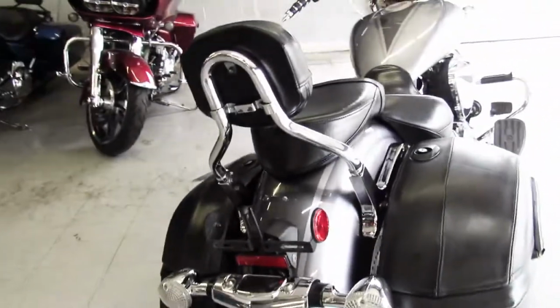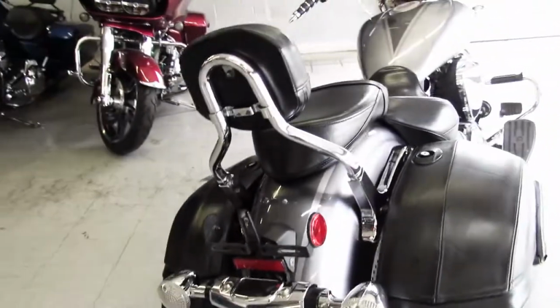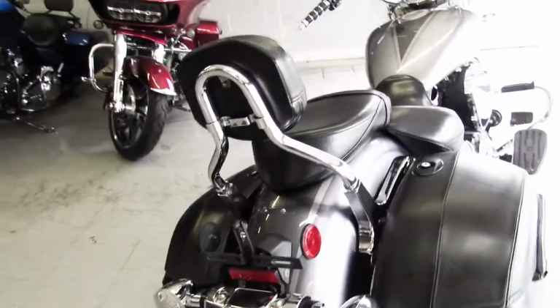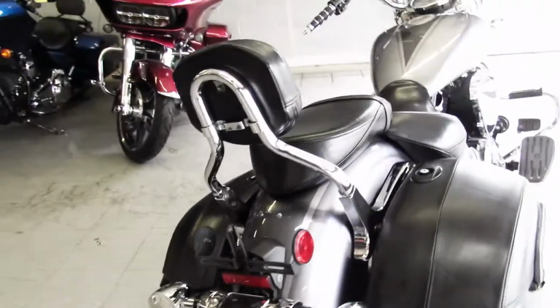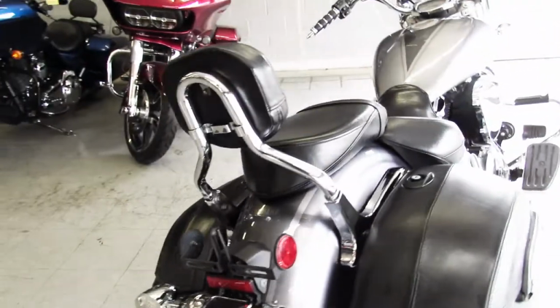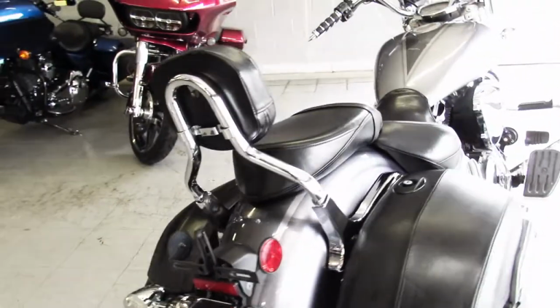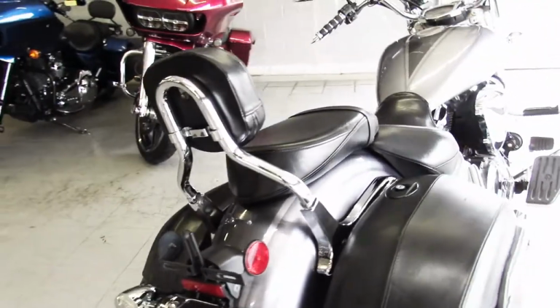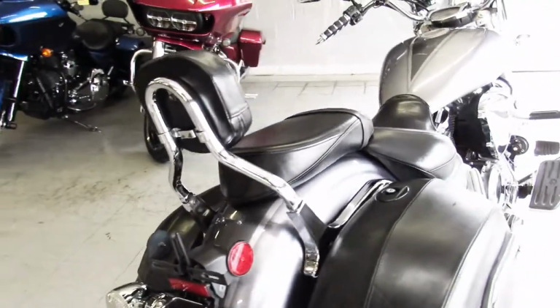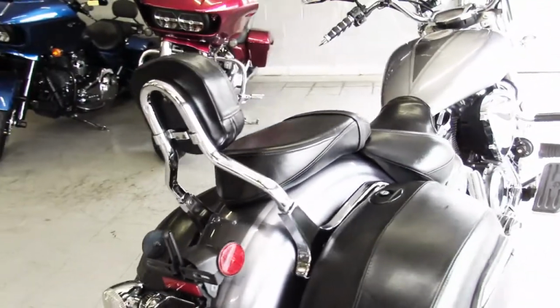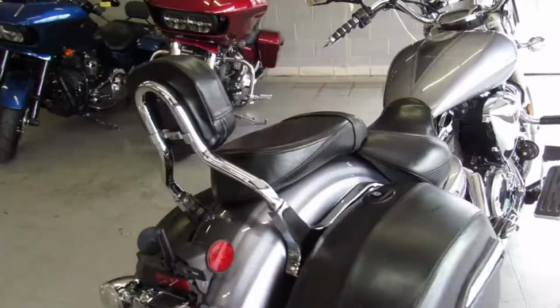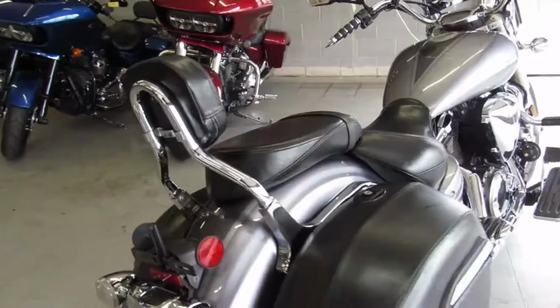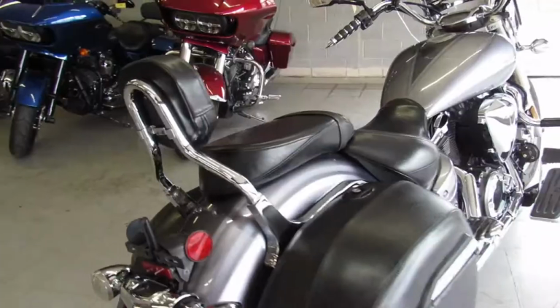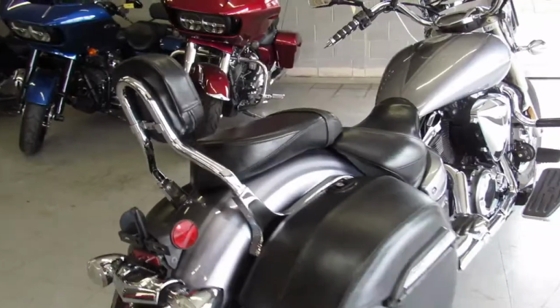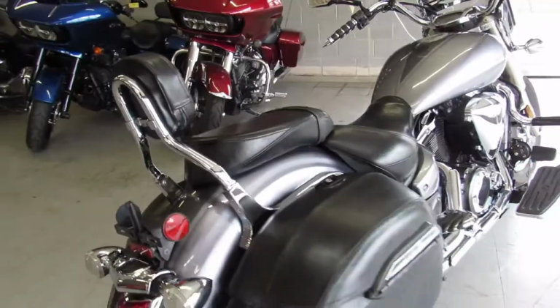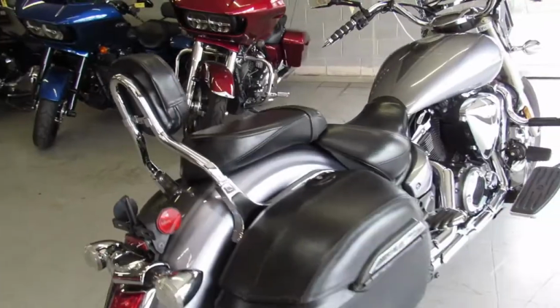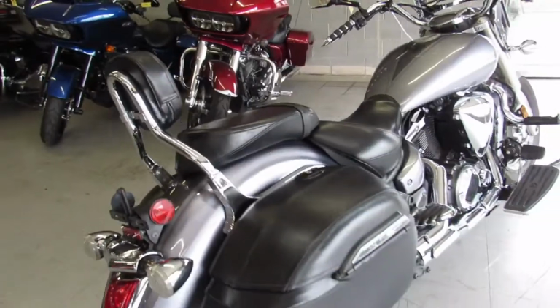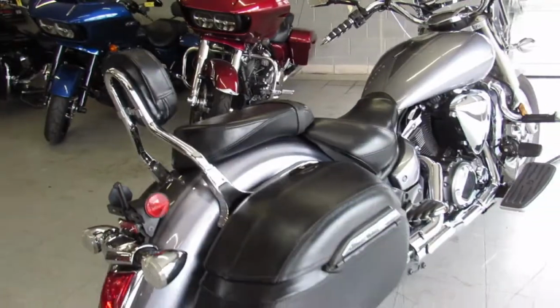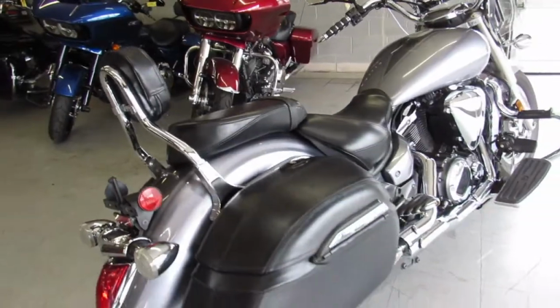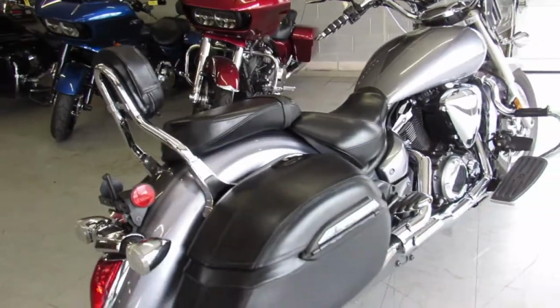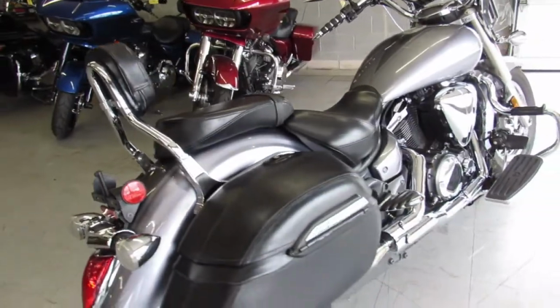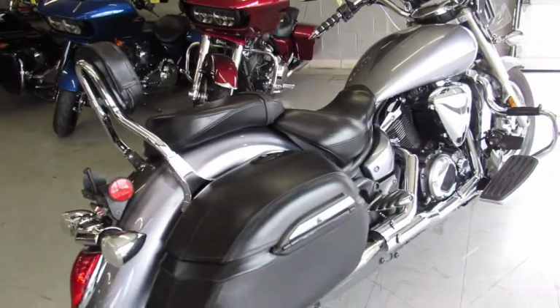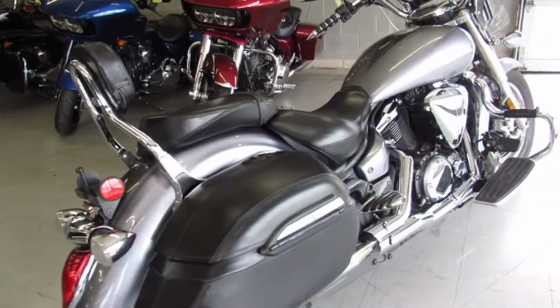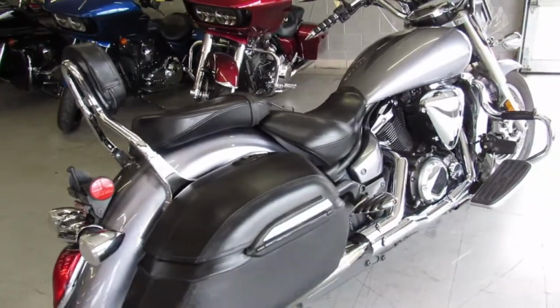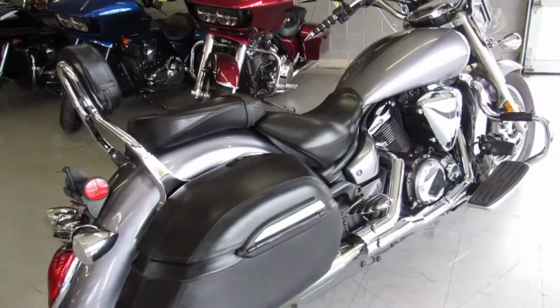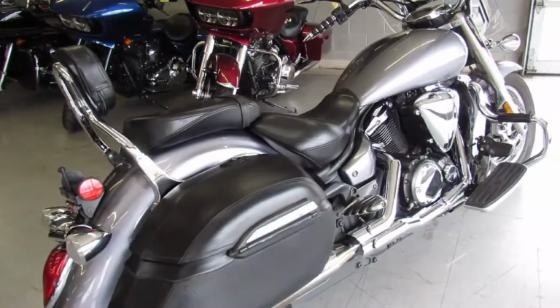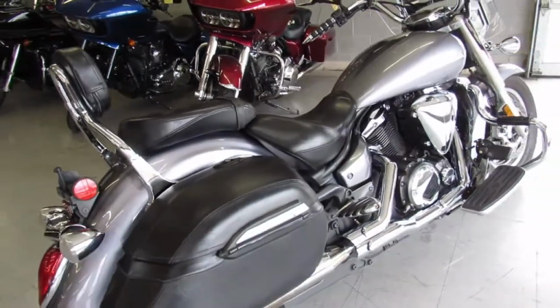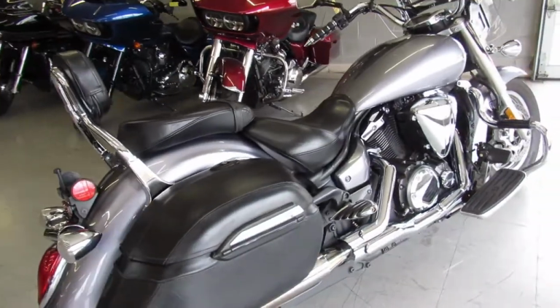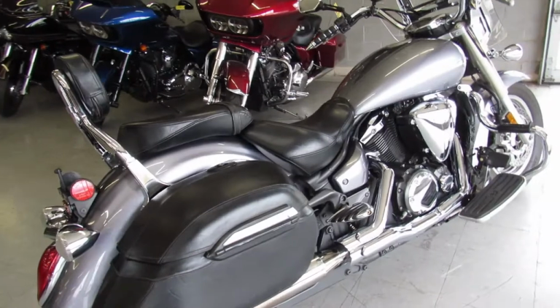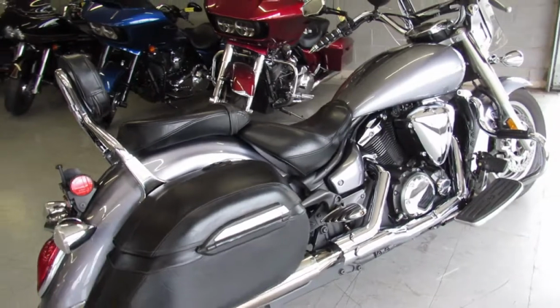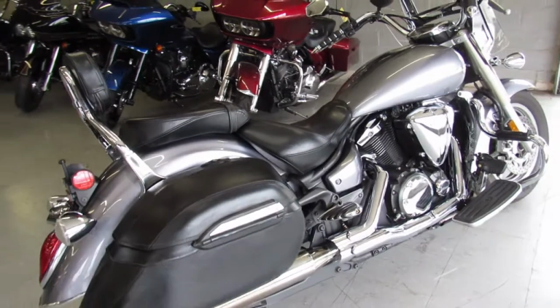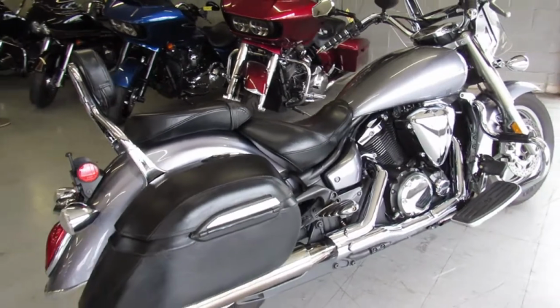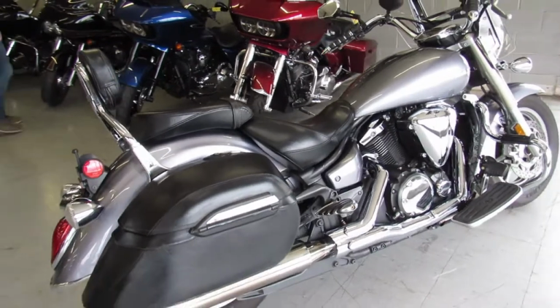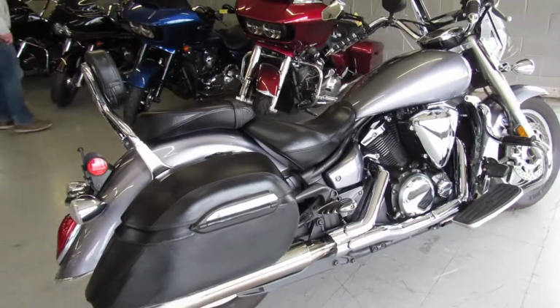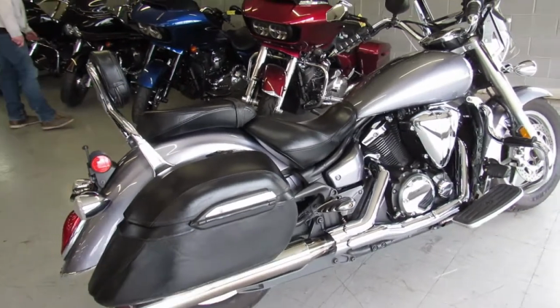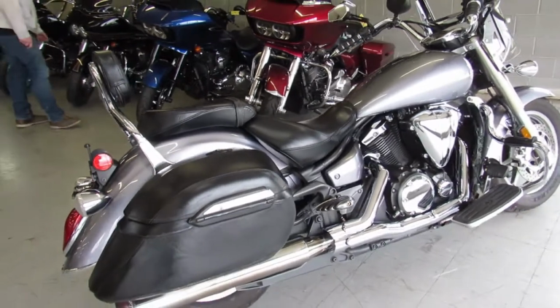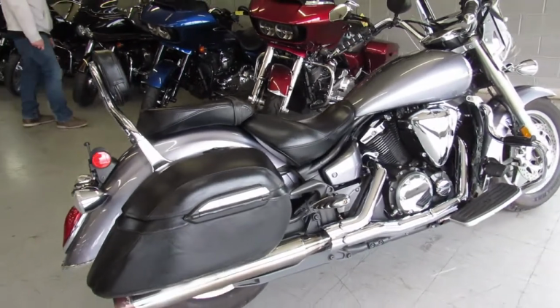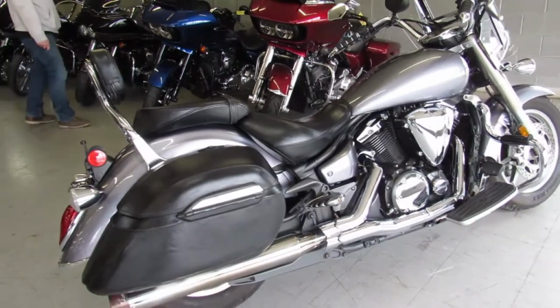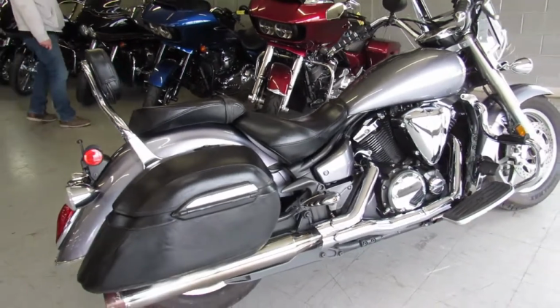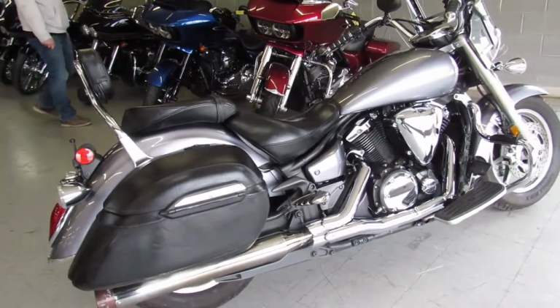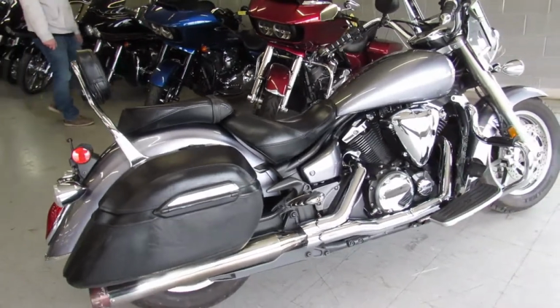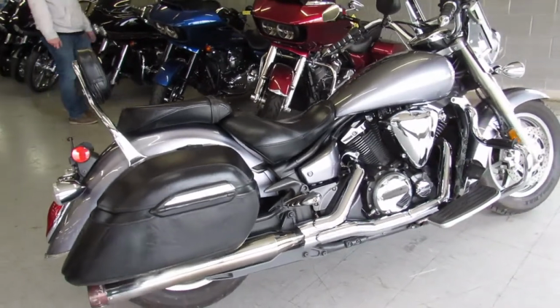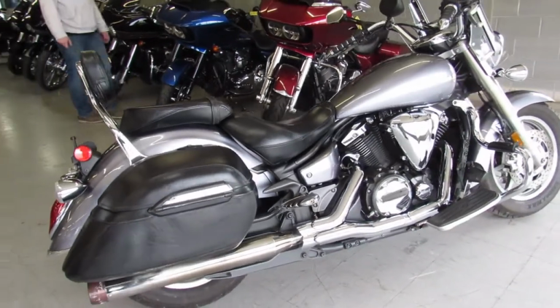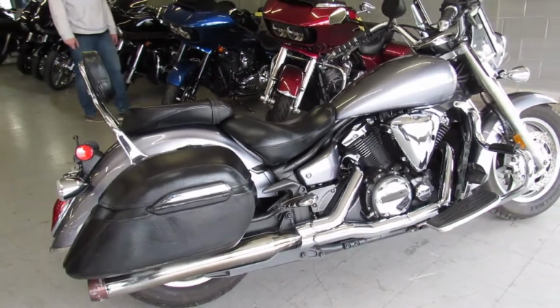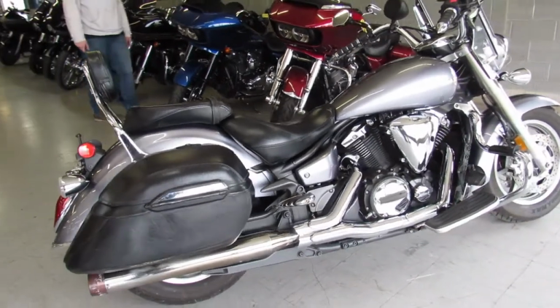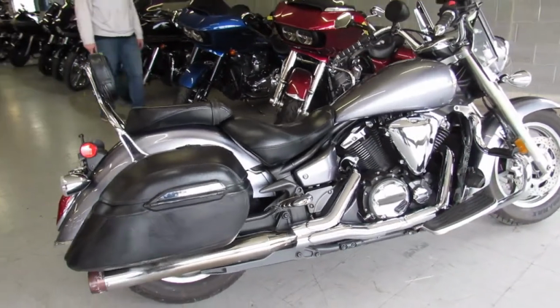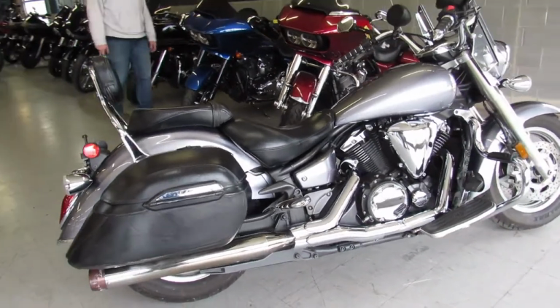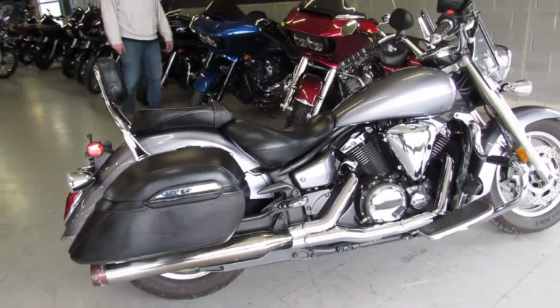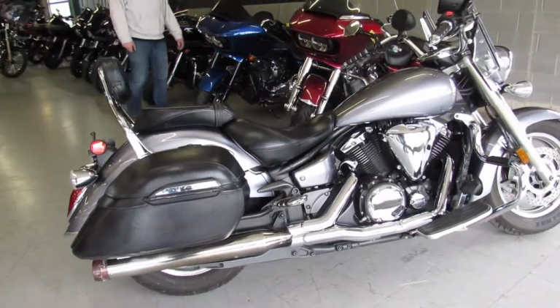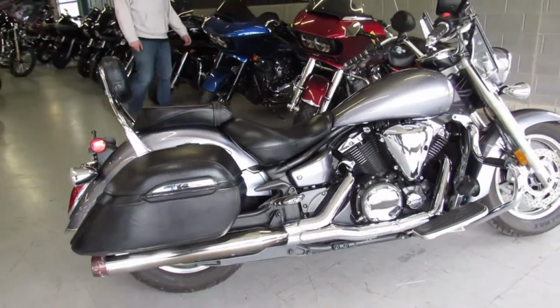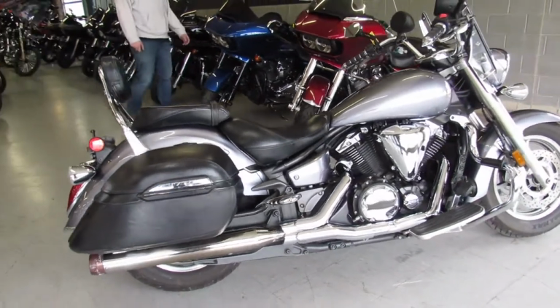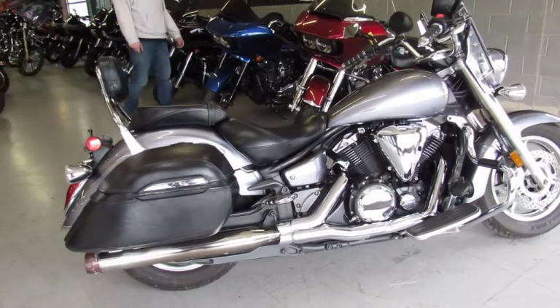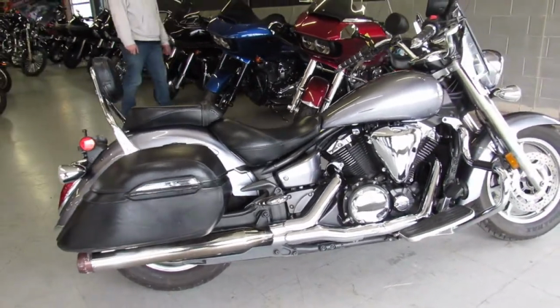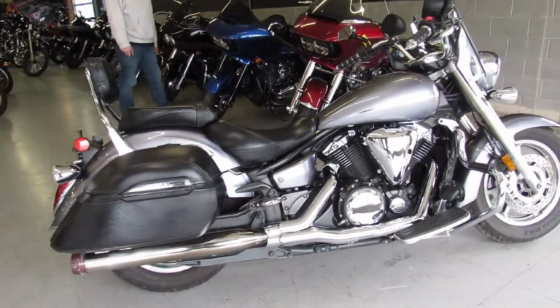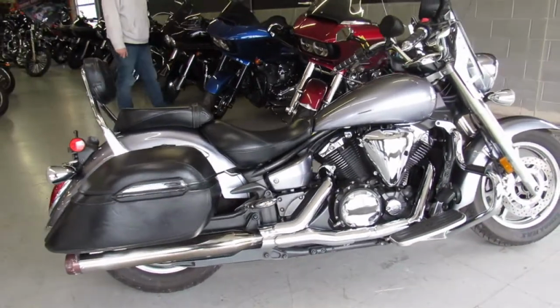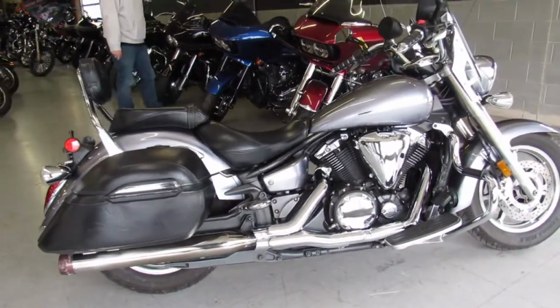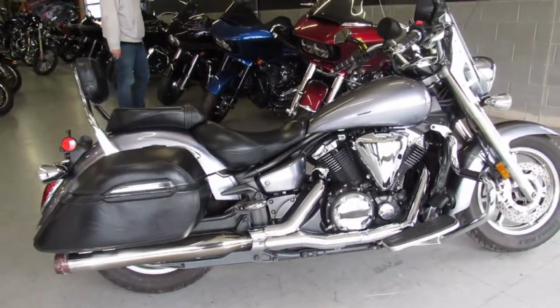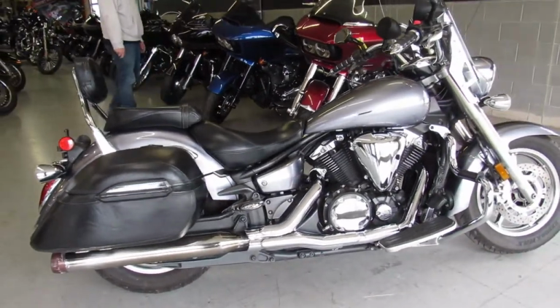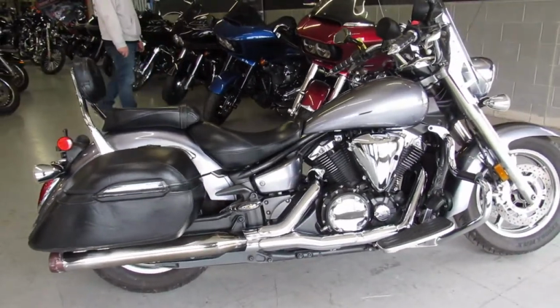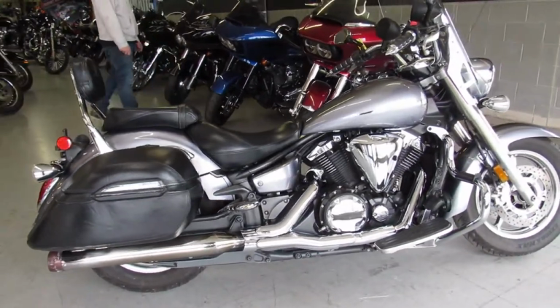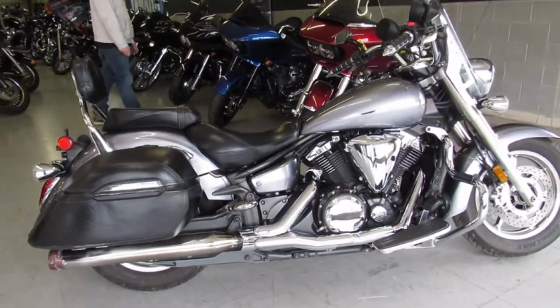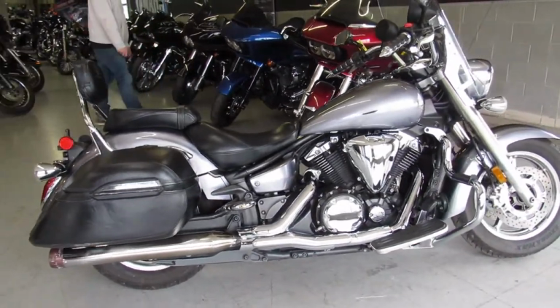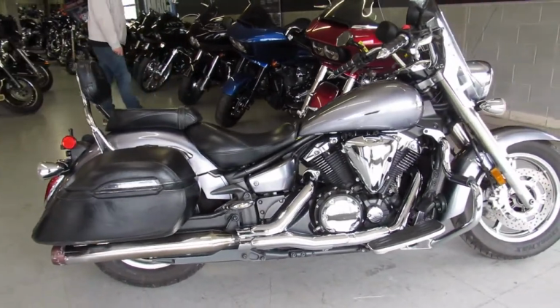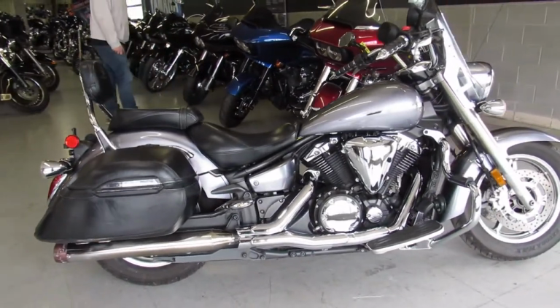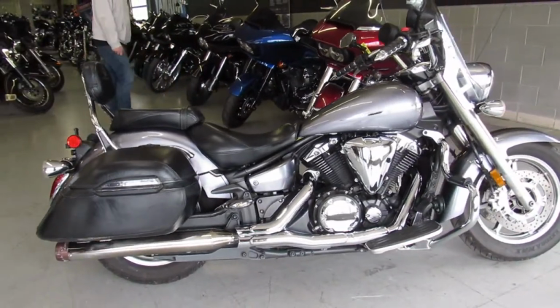Buy this V-Star 1300 — only $44.99. Guys, don't miss out. It's 810-648-9500.